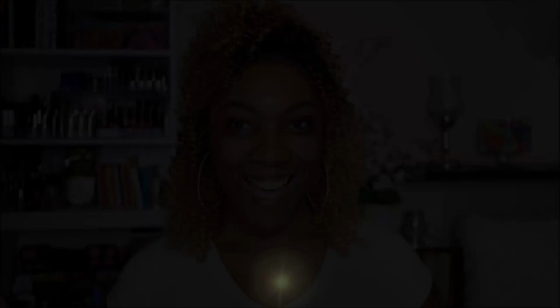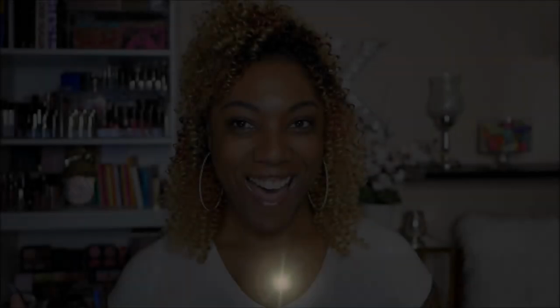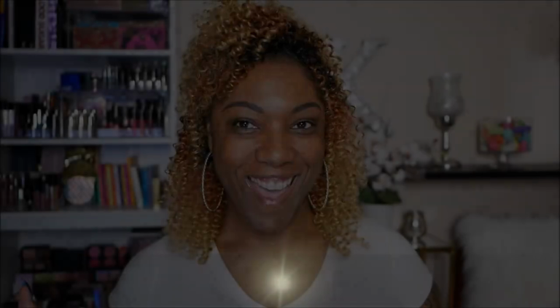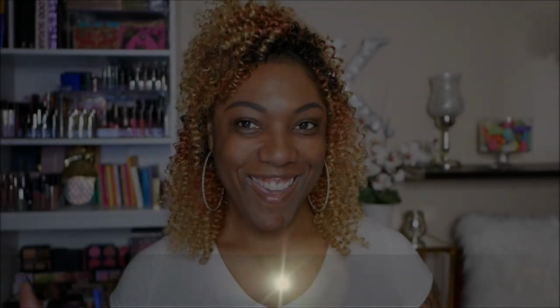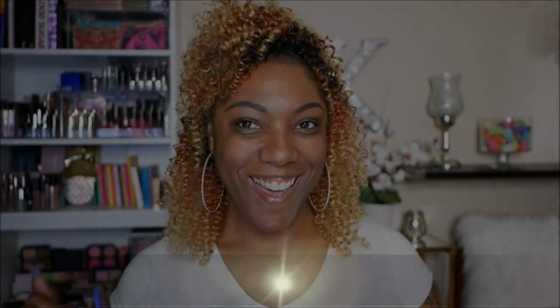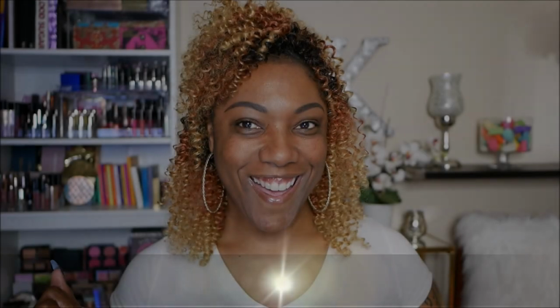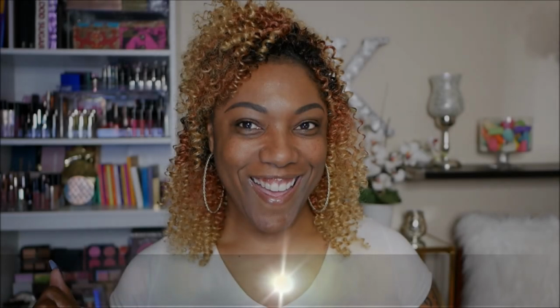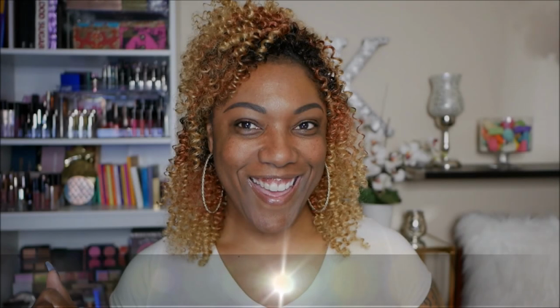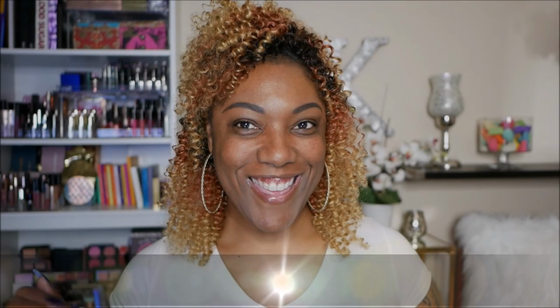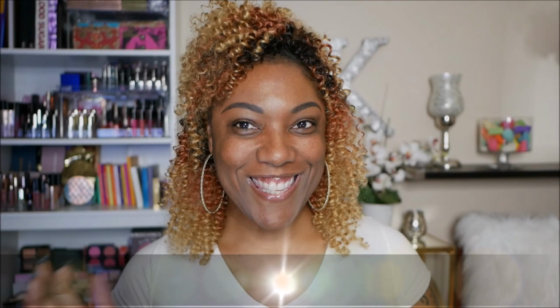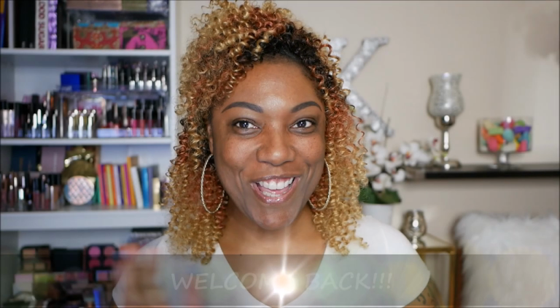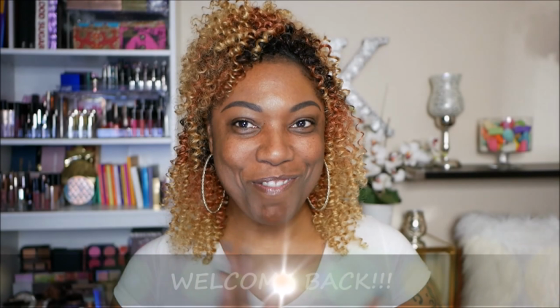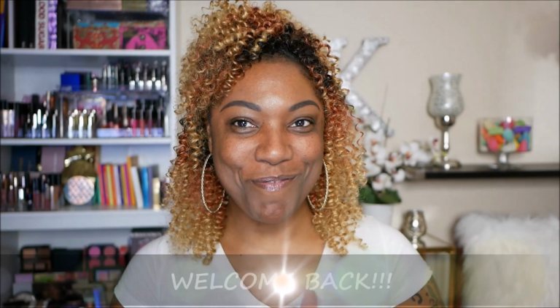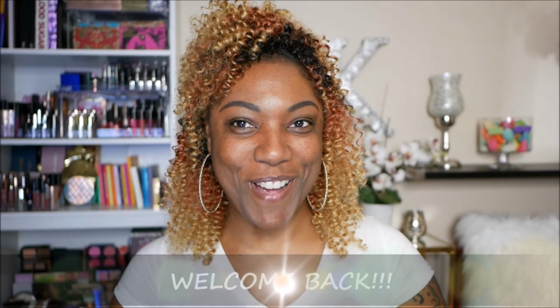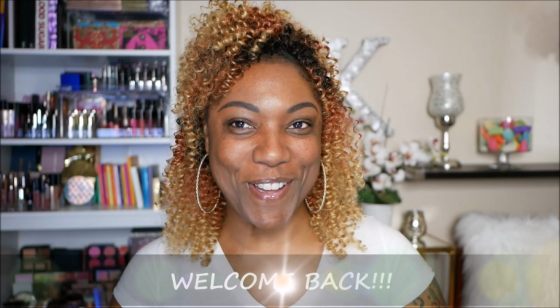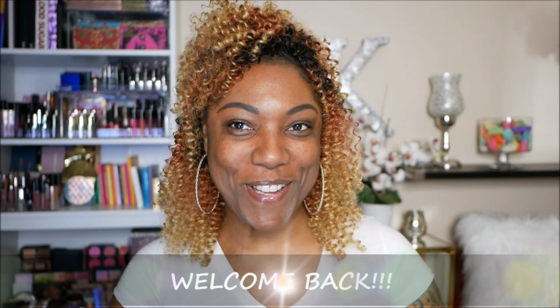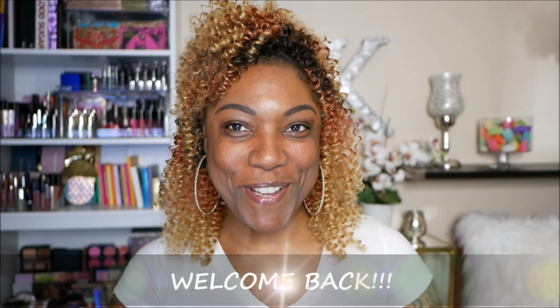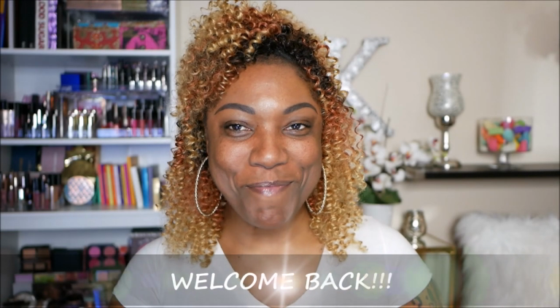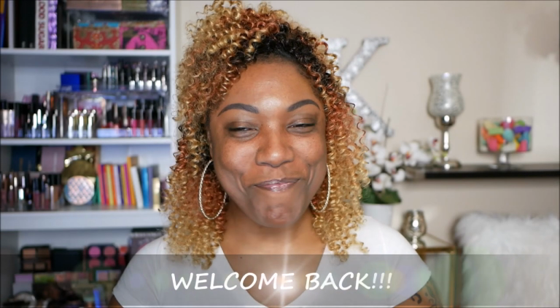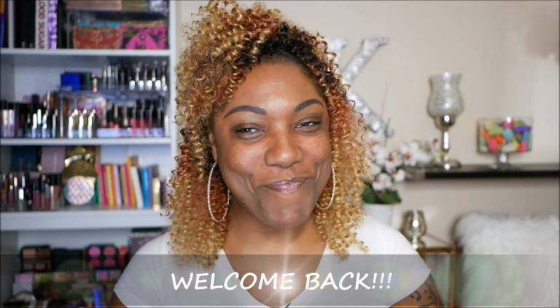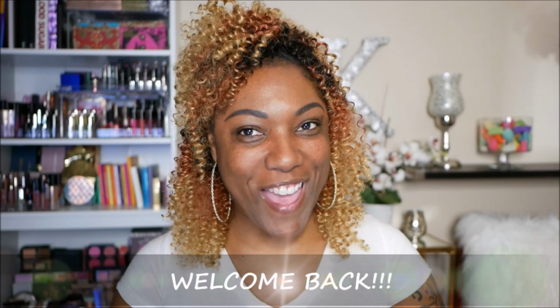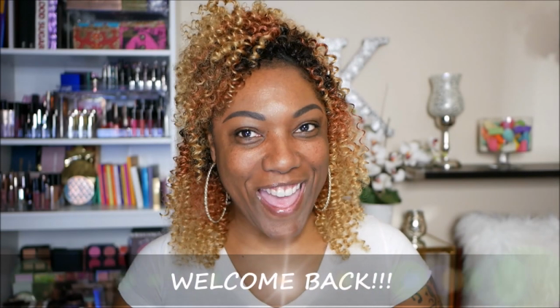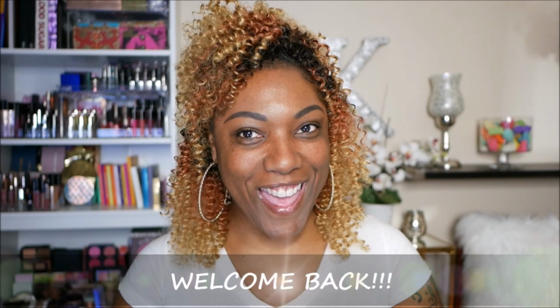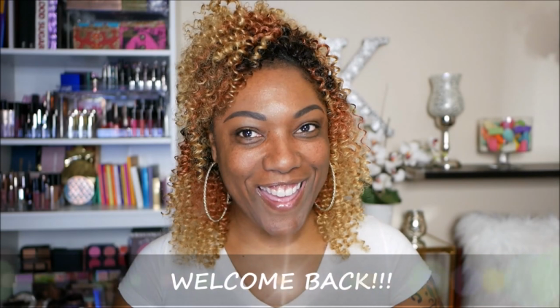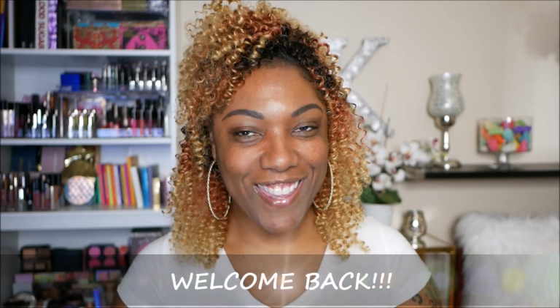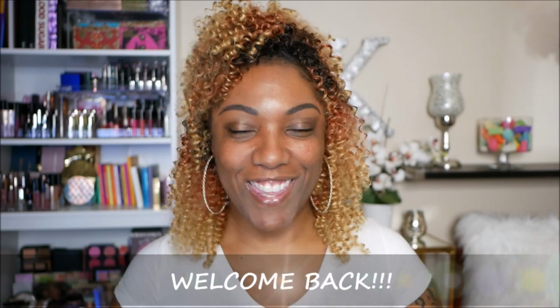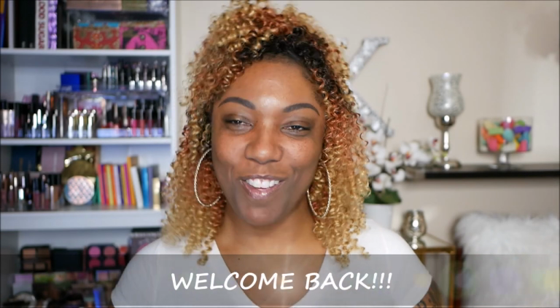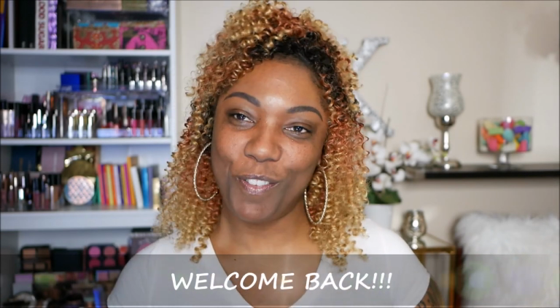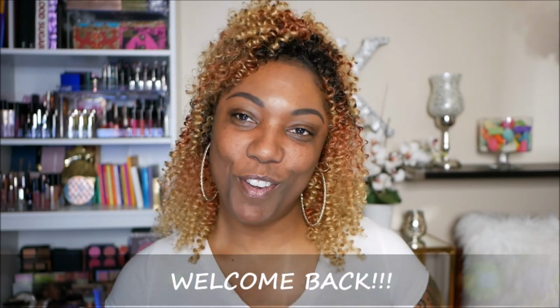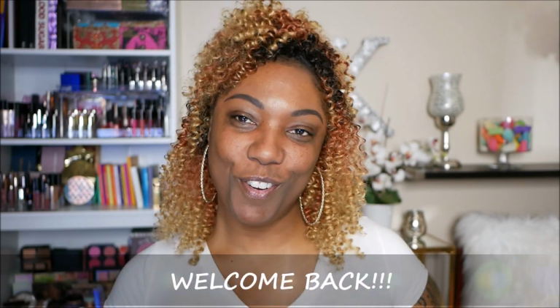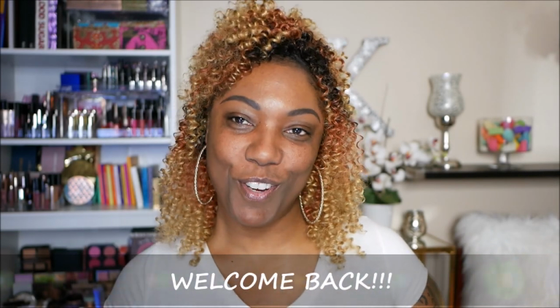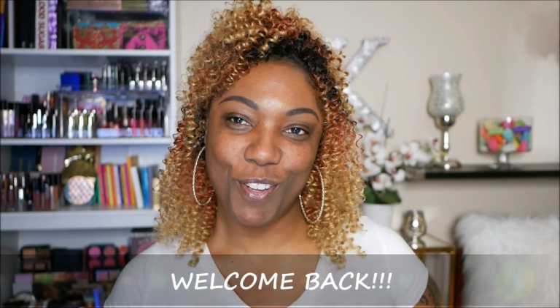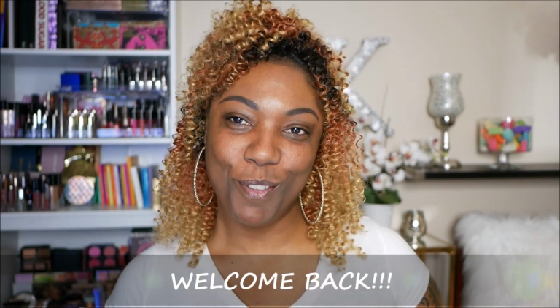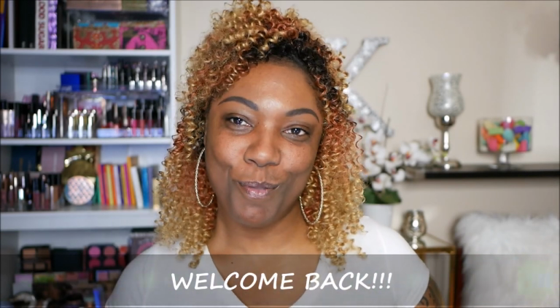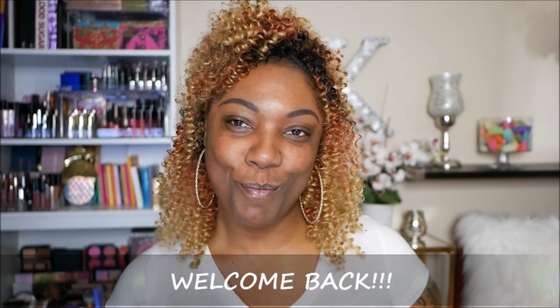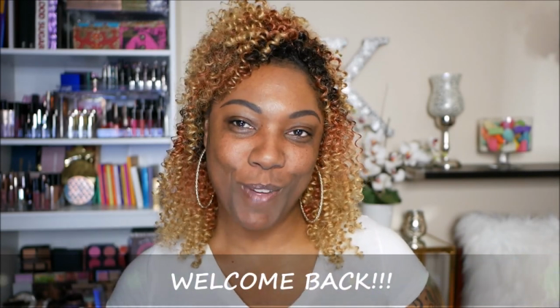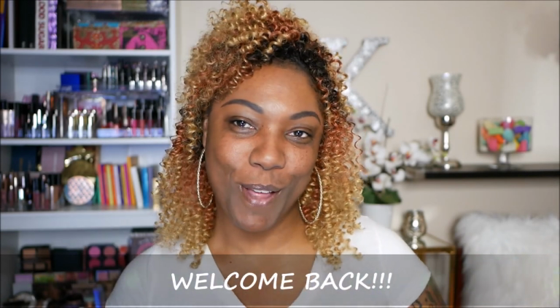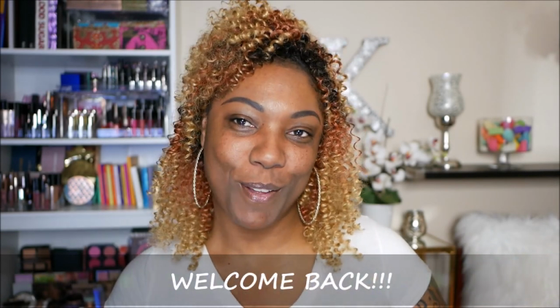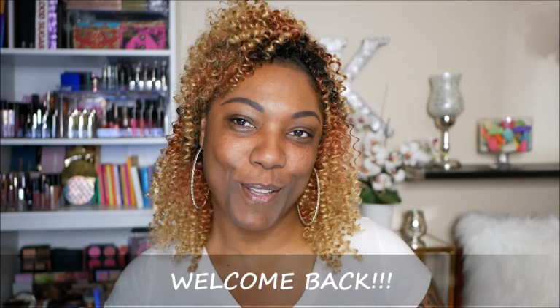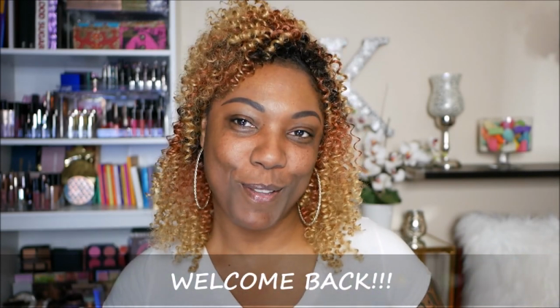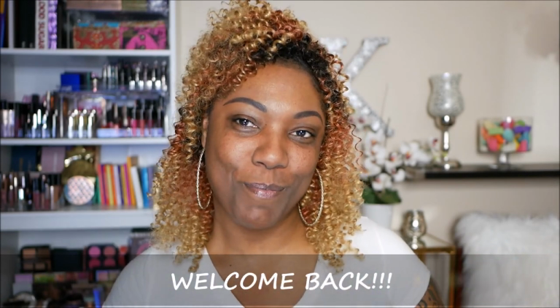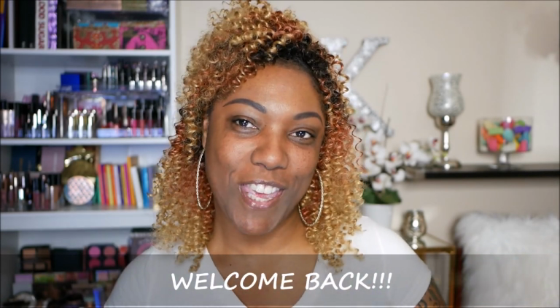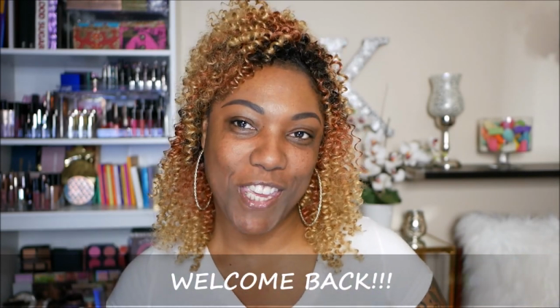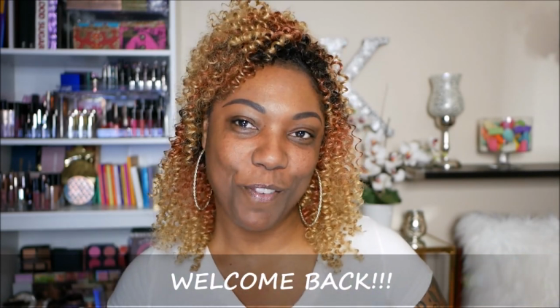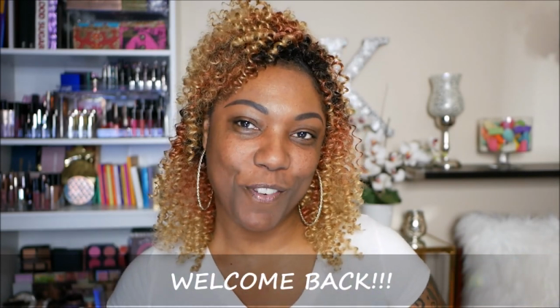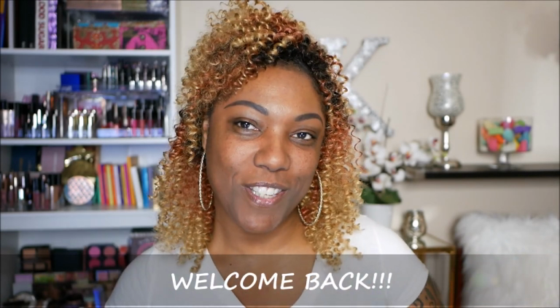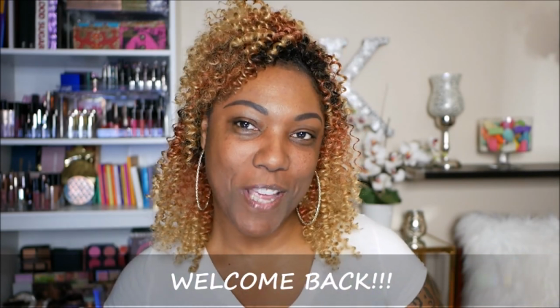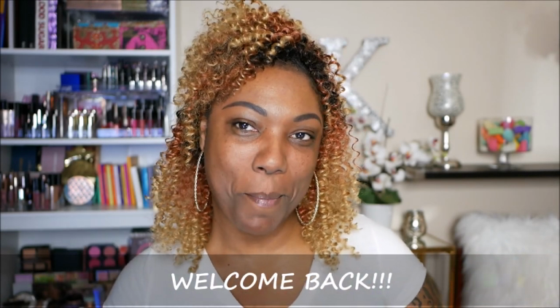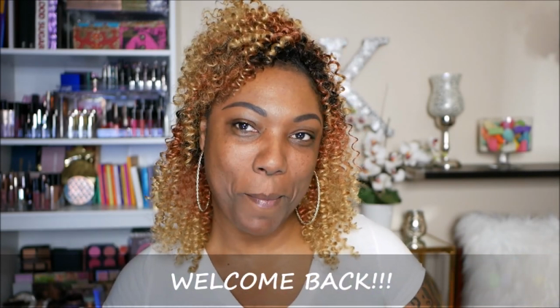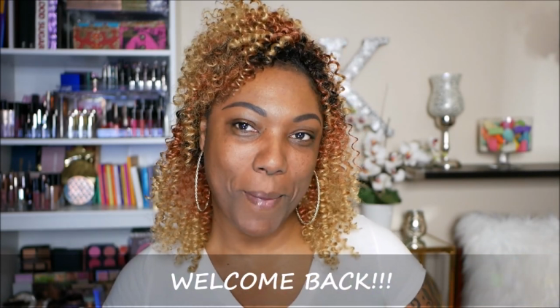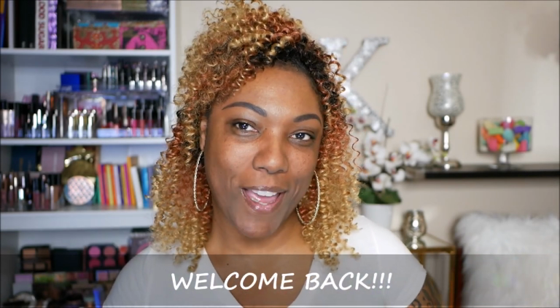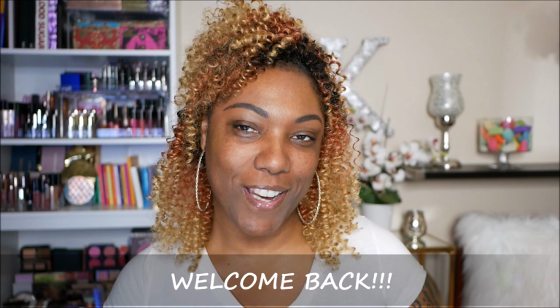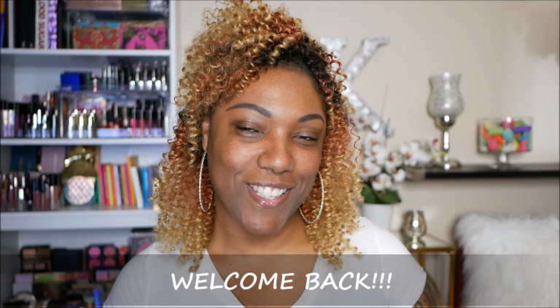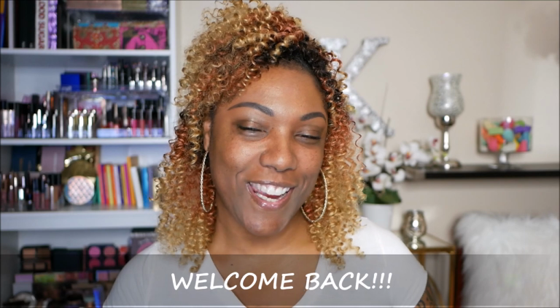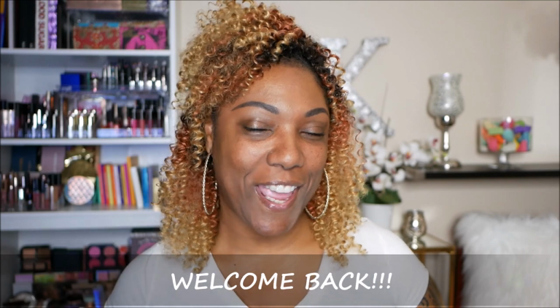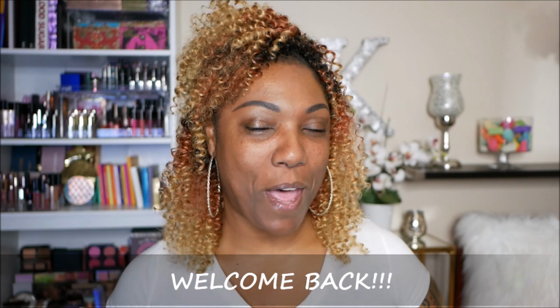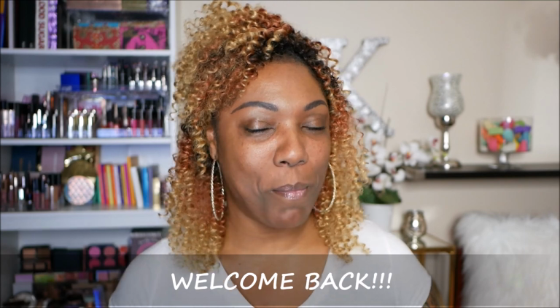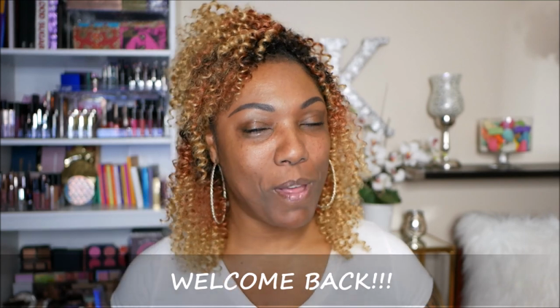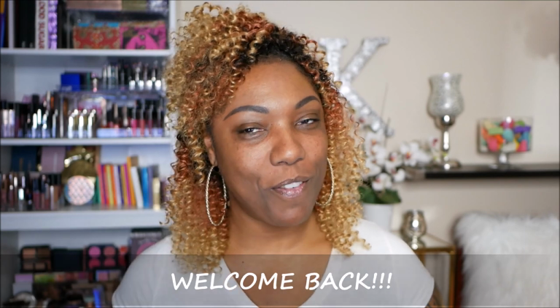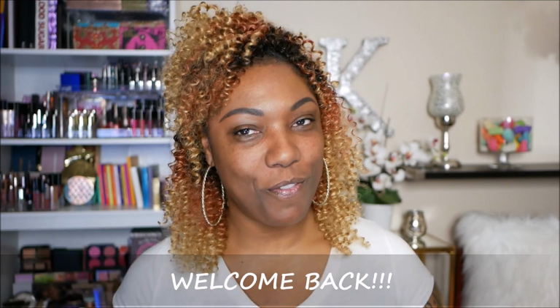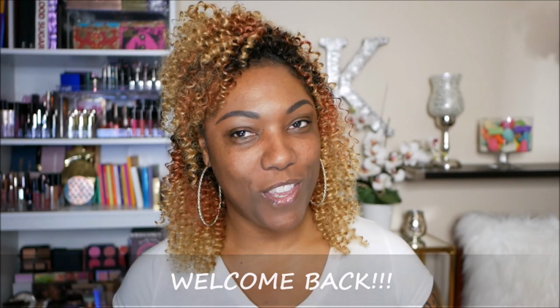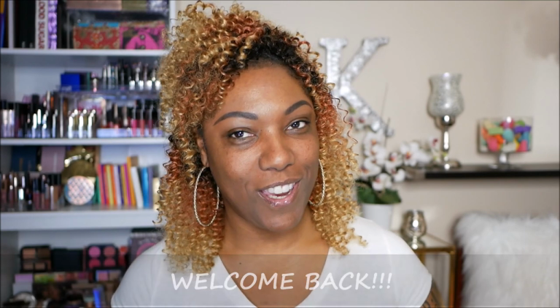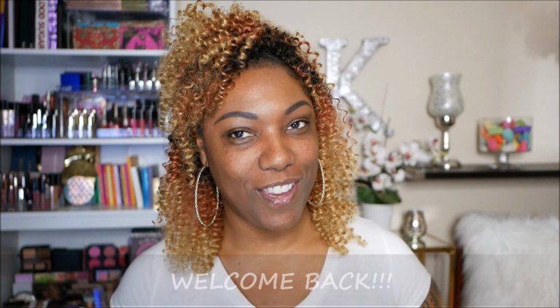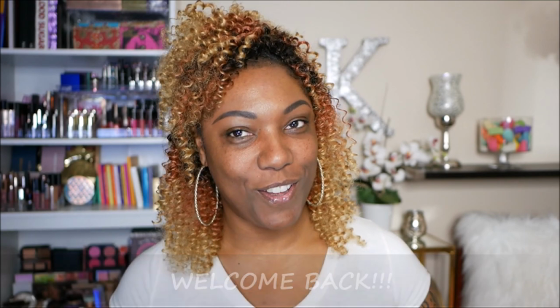Hi guys! Welcome back. If you're new, welcome. Thank you for stopping by to check out my video.